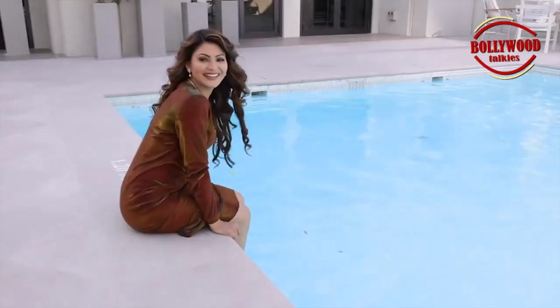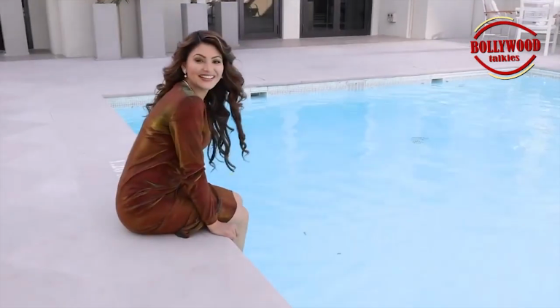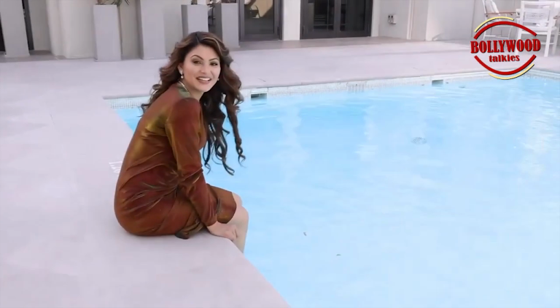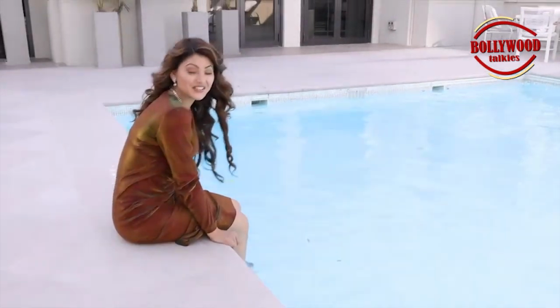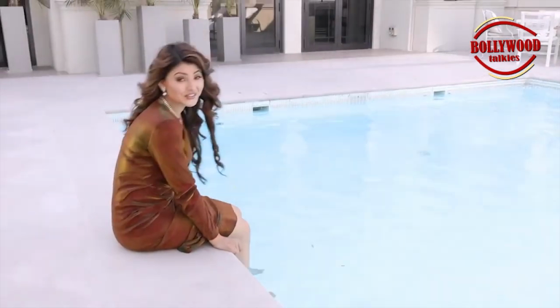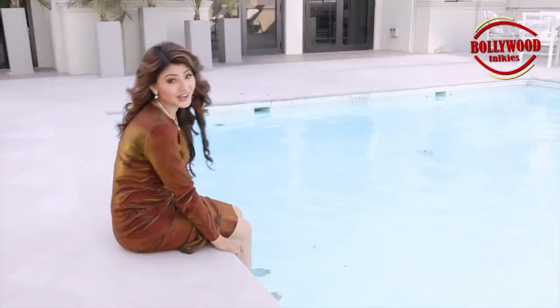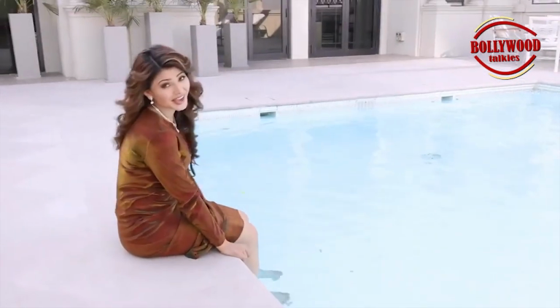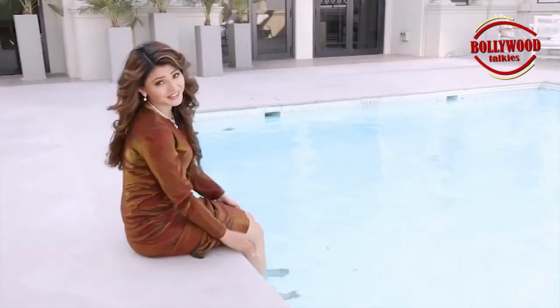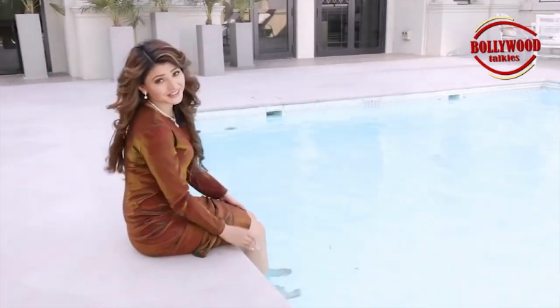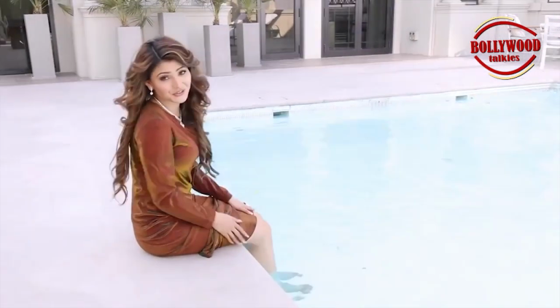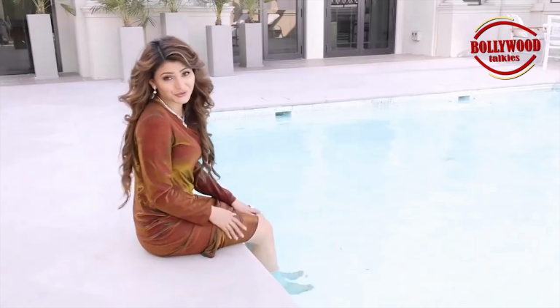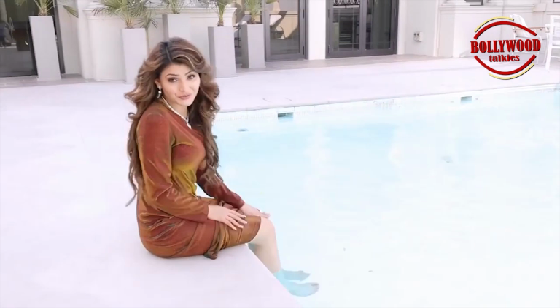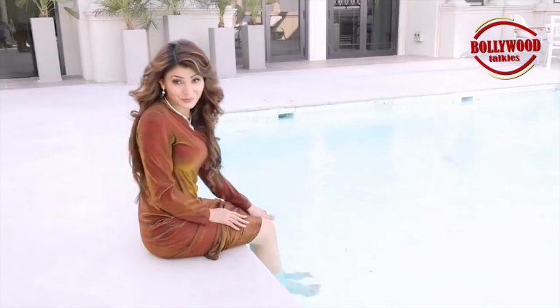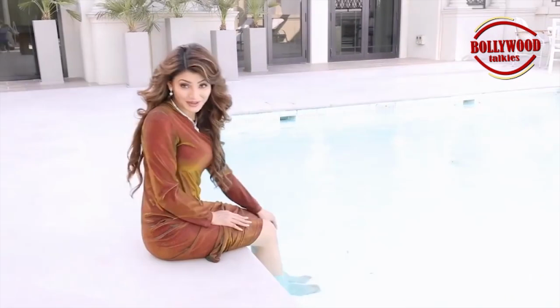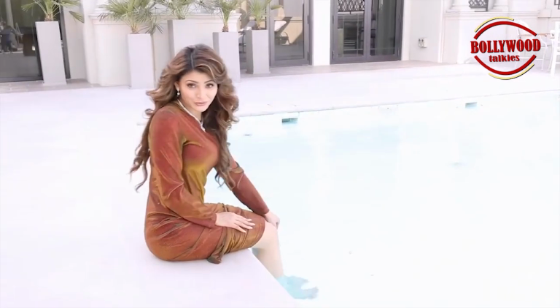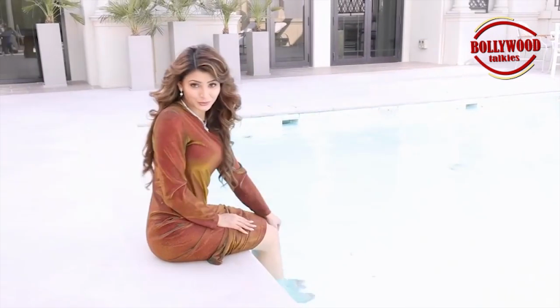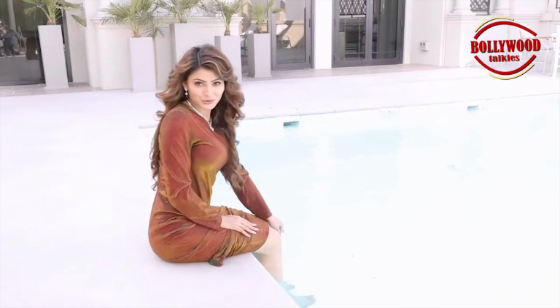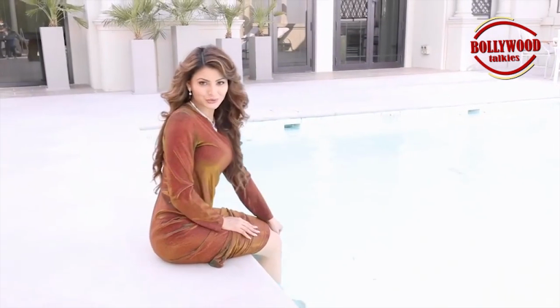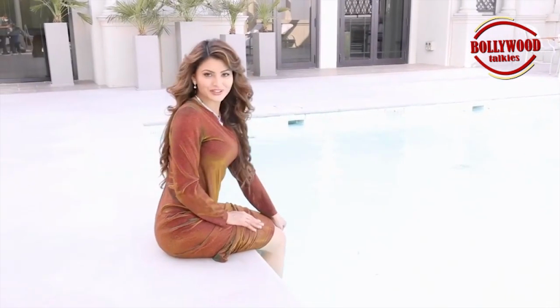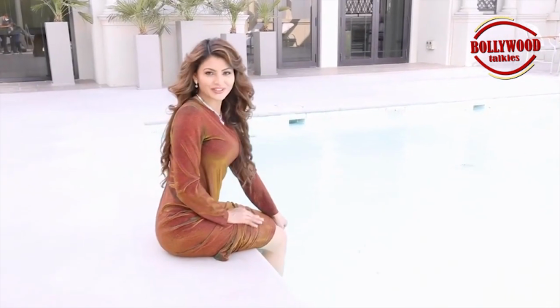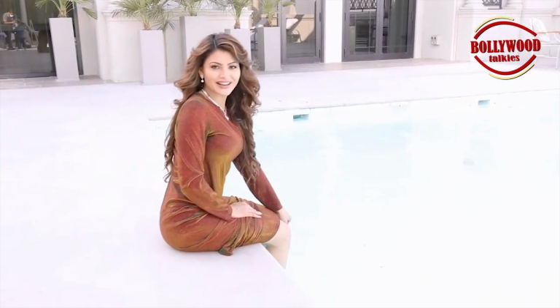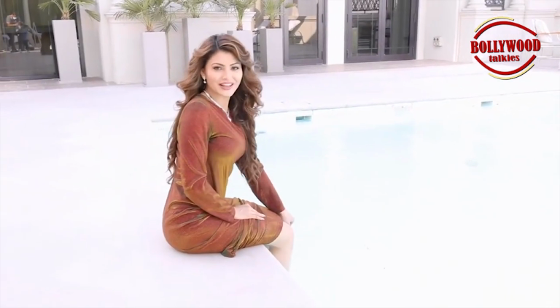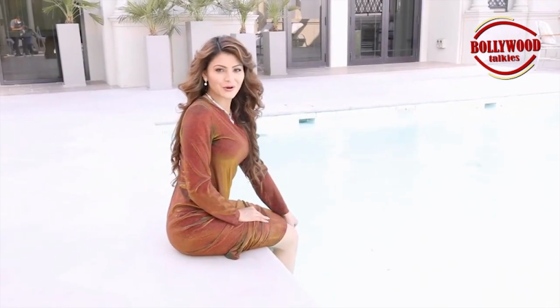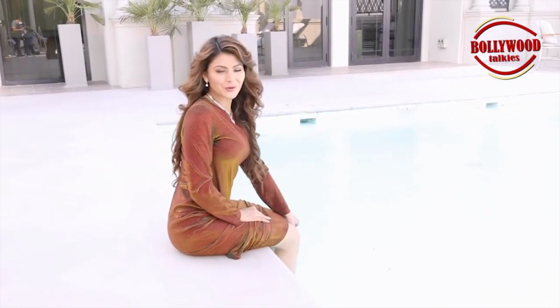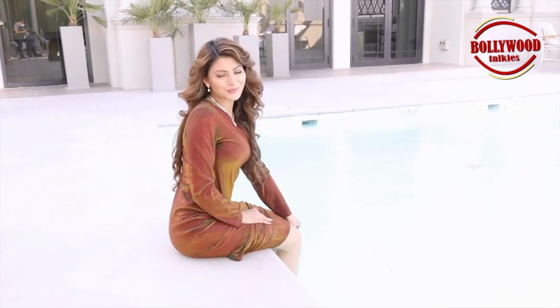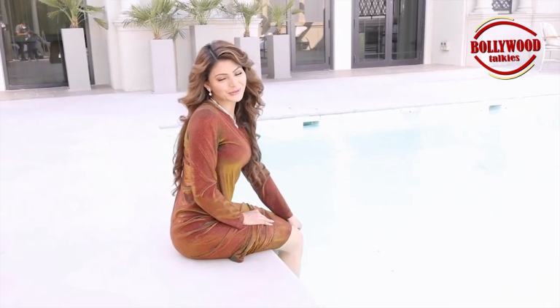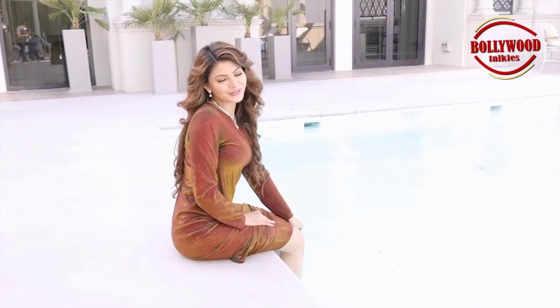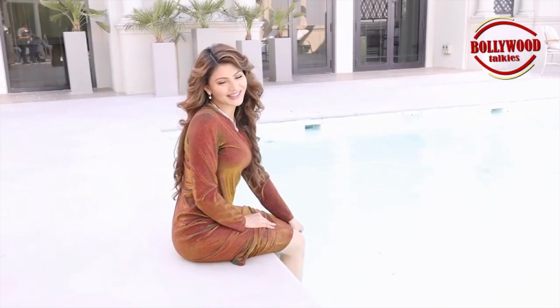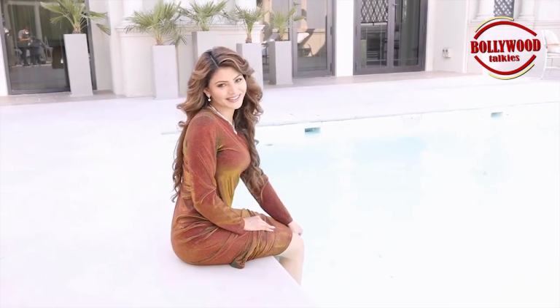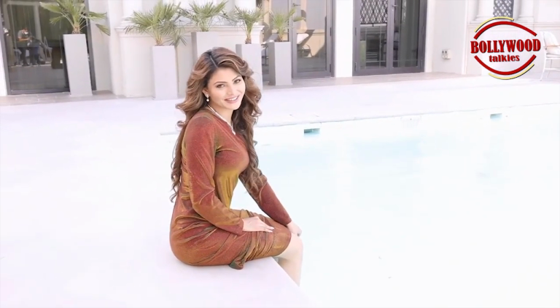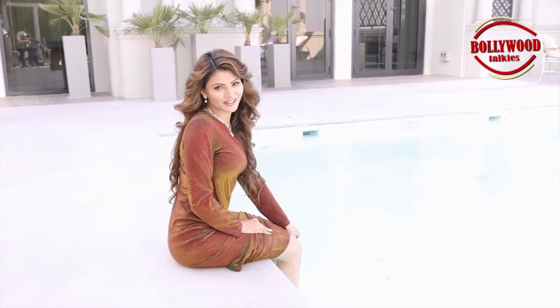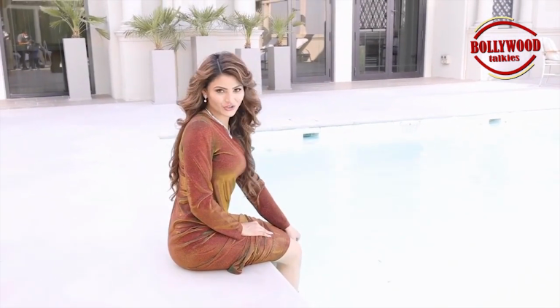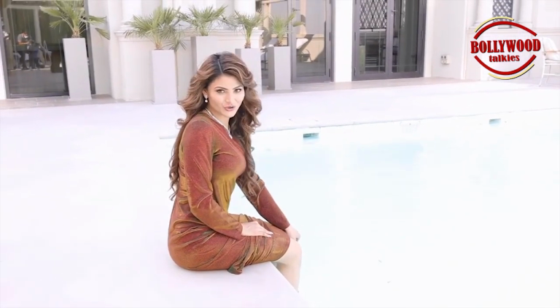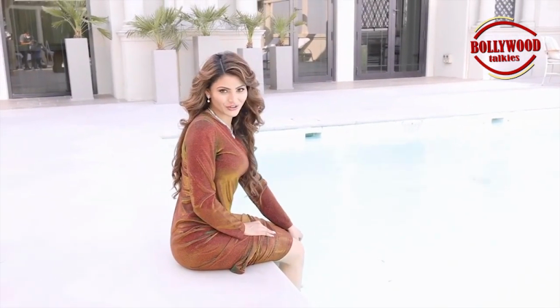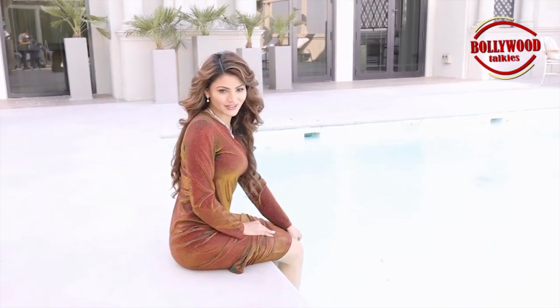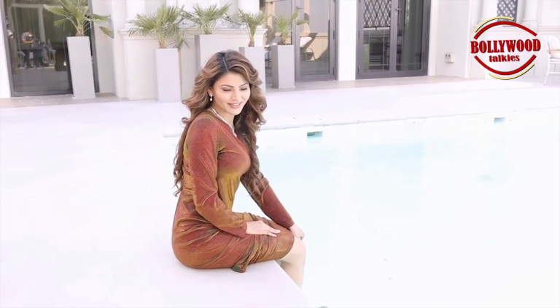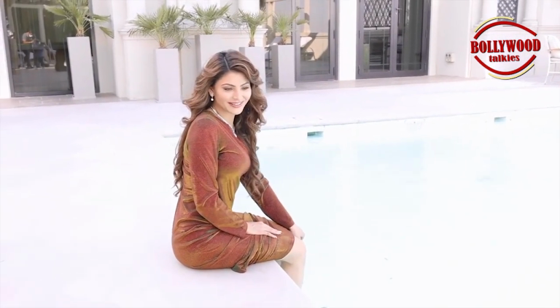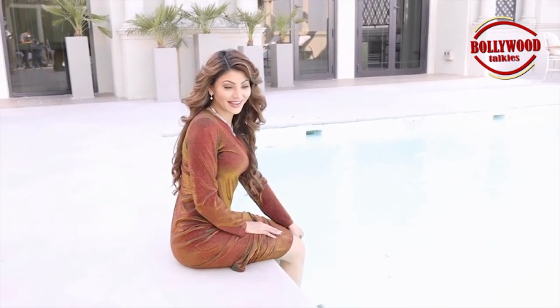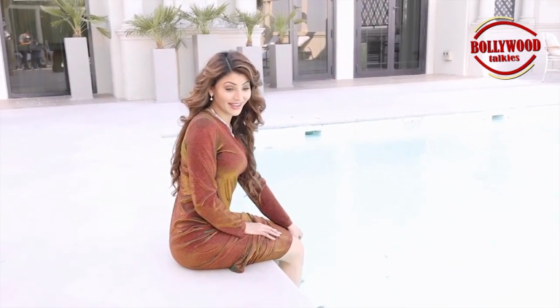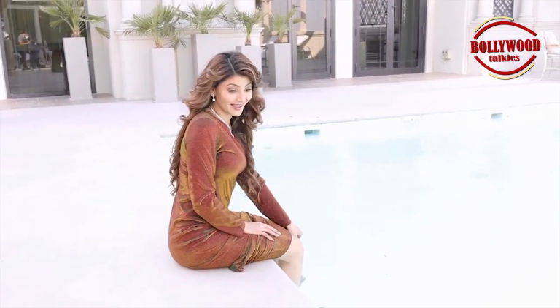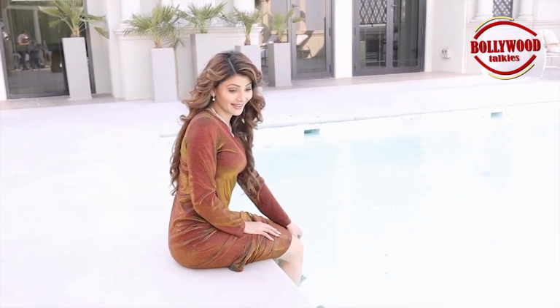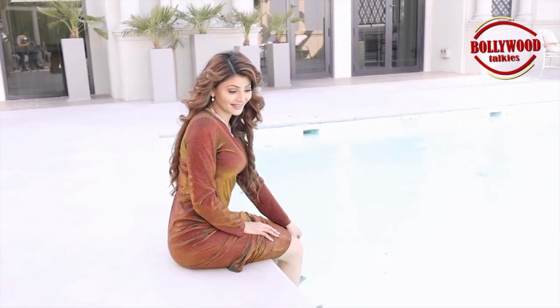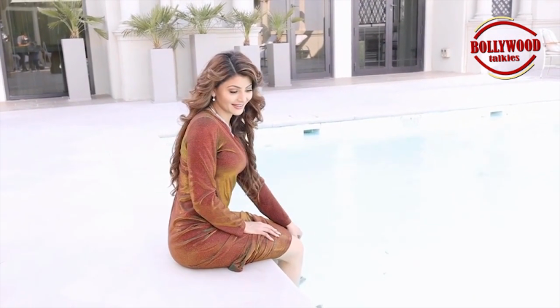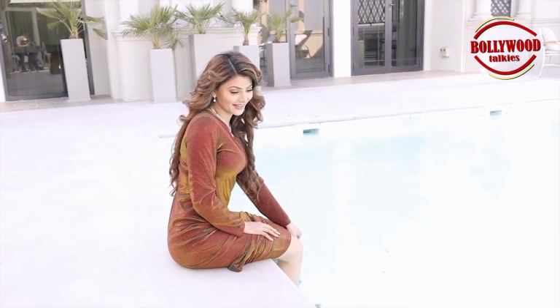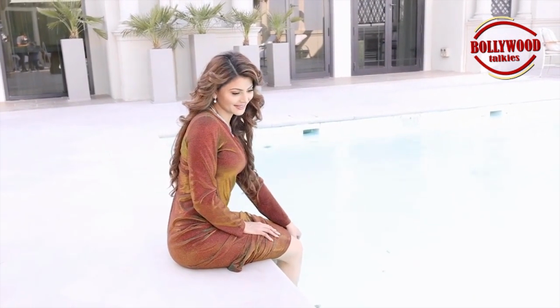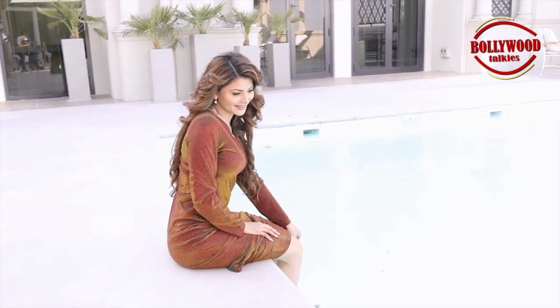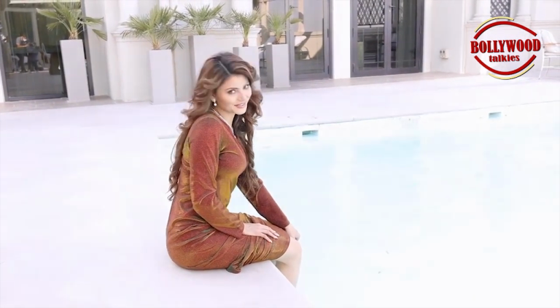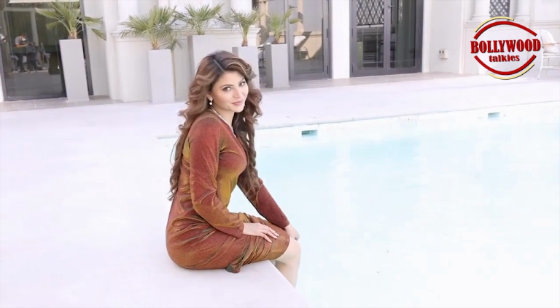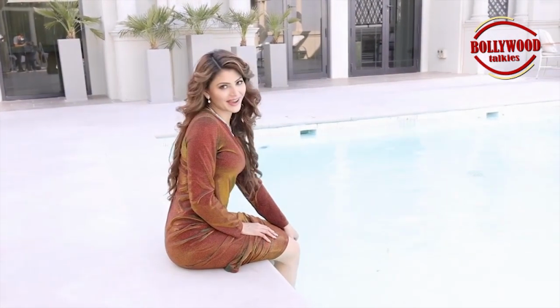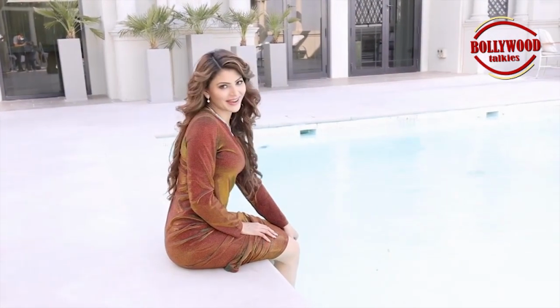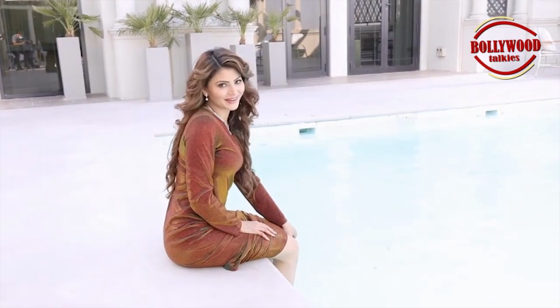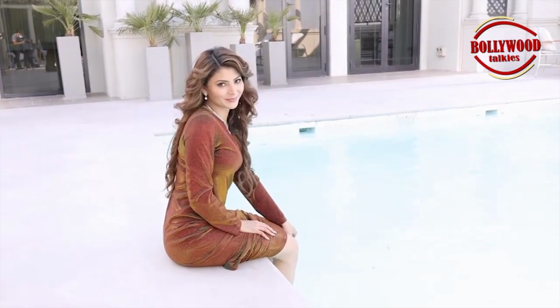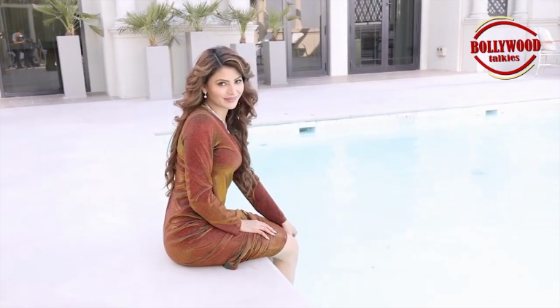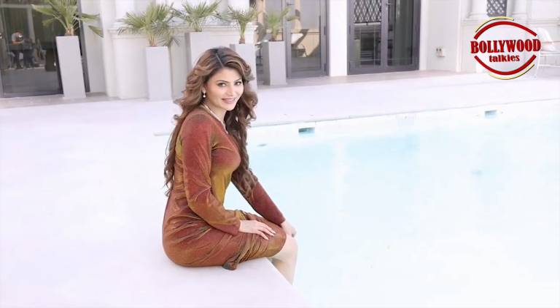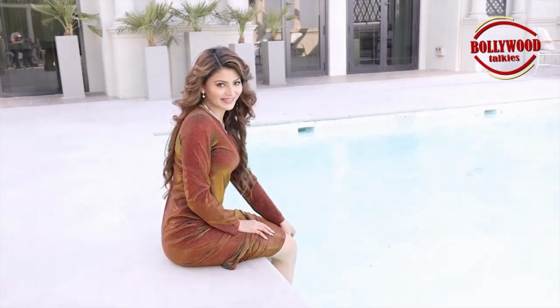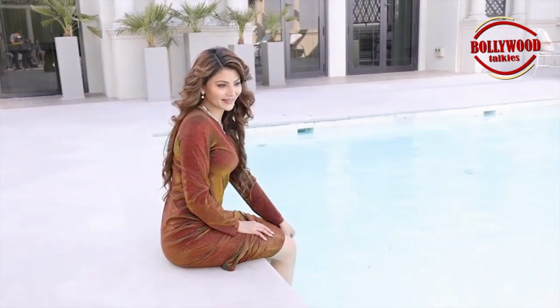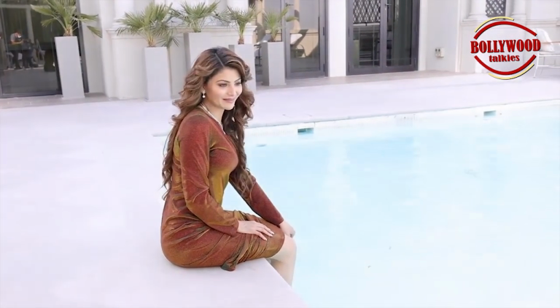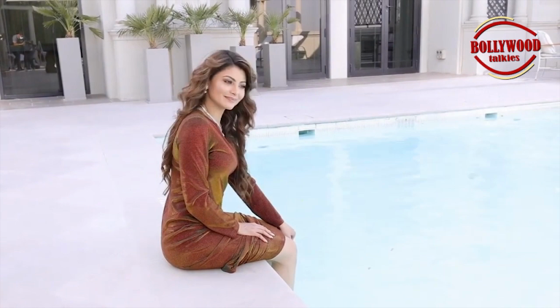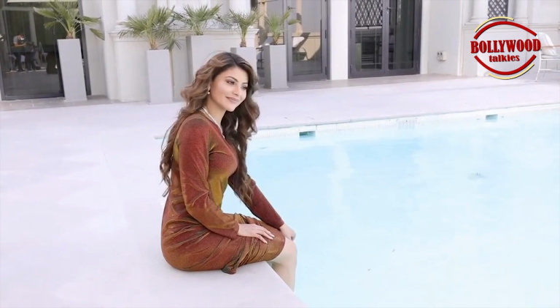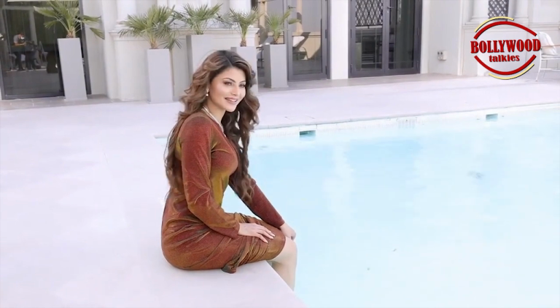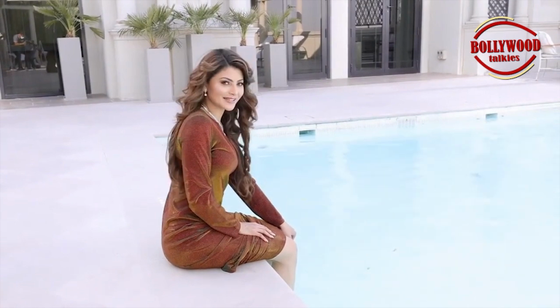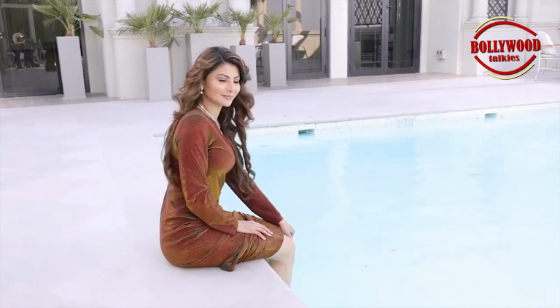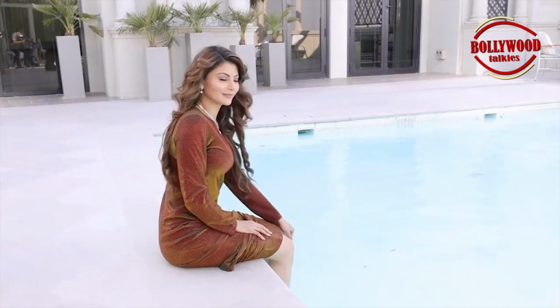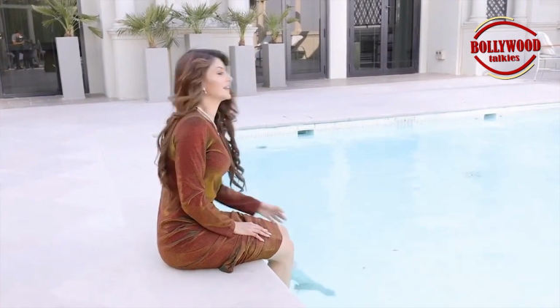So guys, this was my room tour and I hope you liked and enjoyed it. This is my big time!